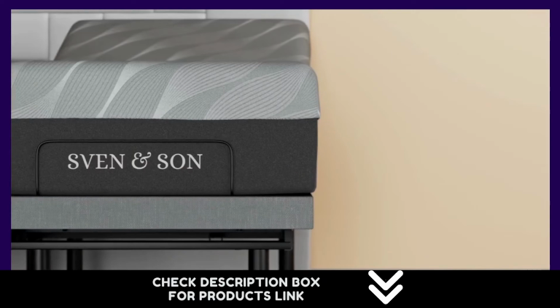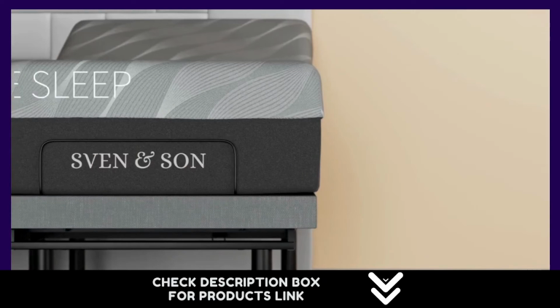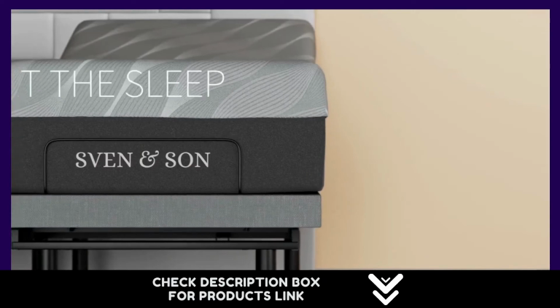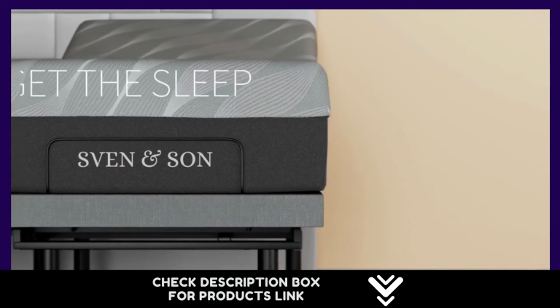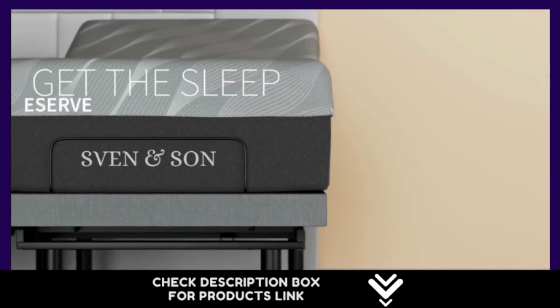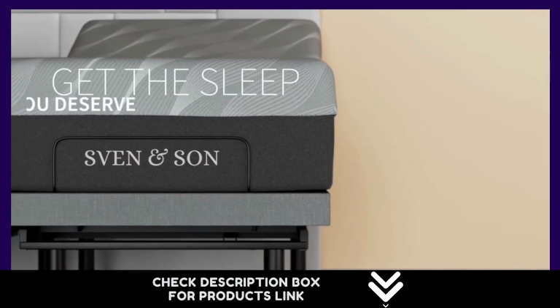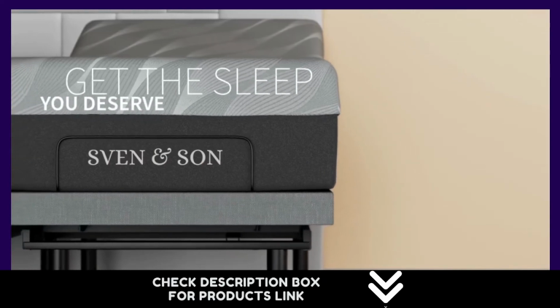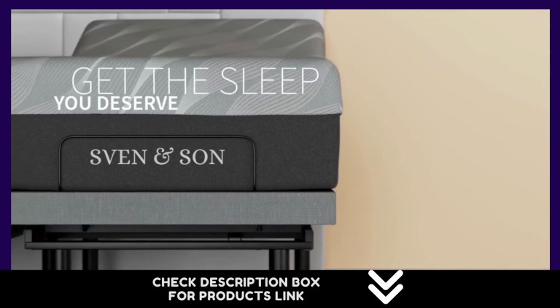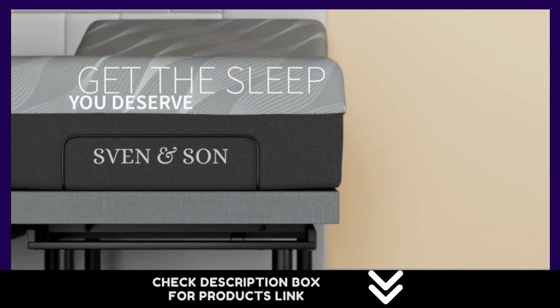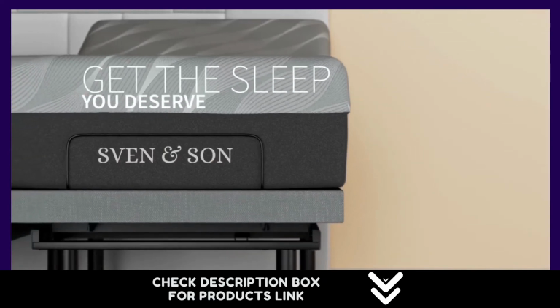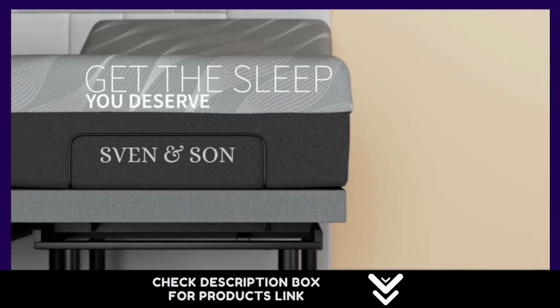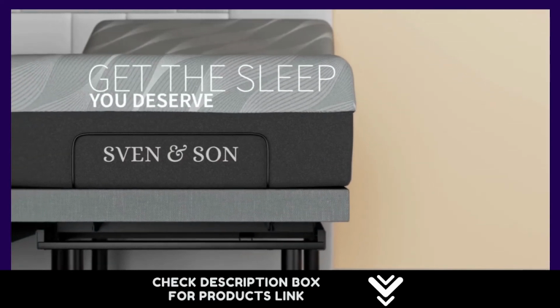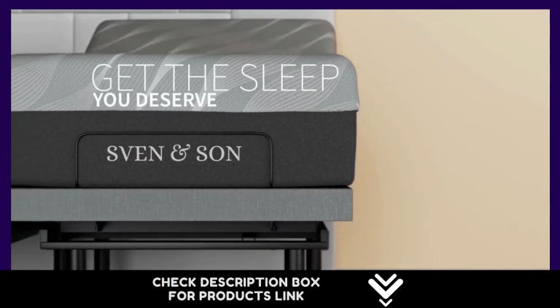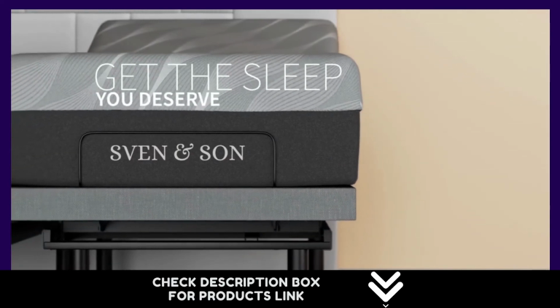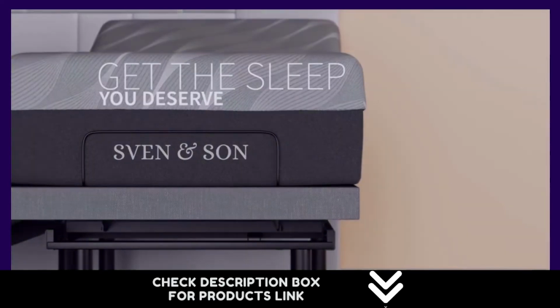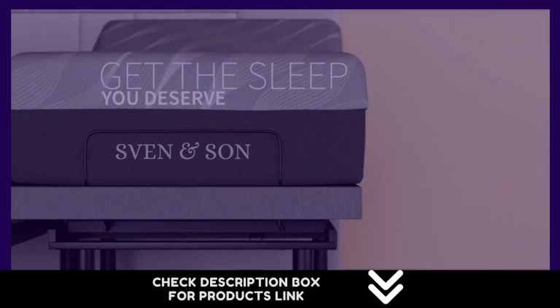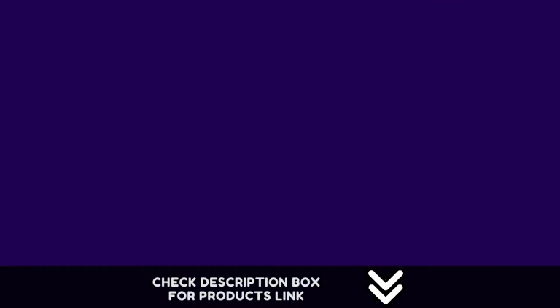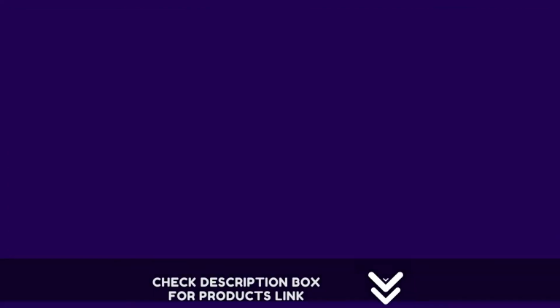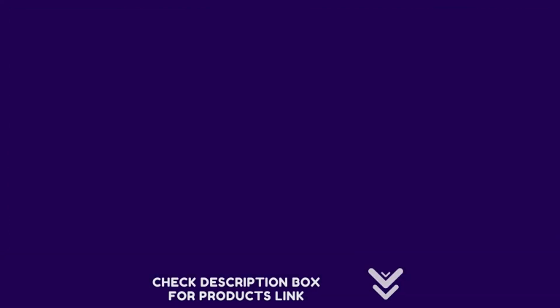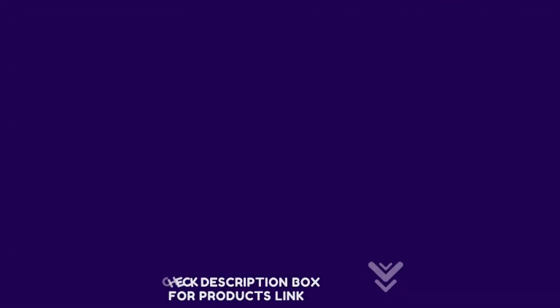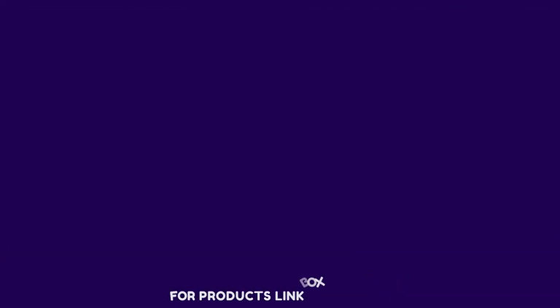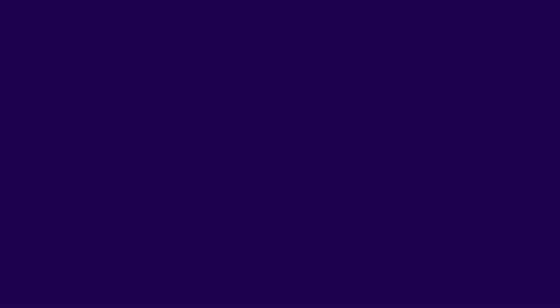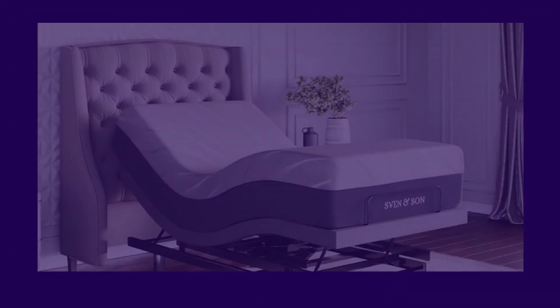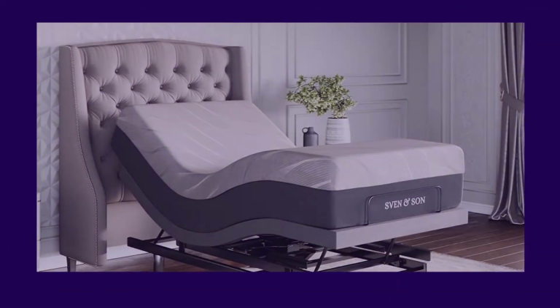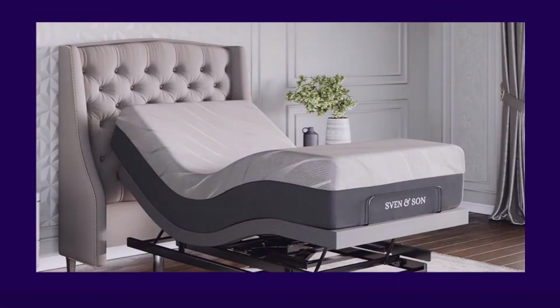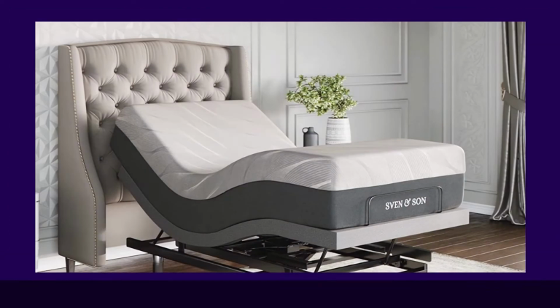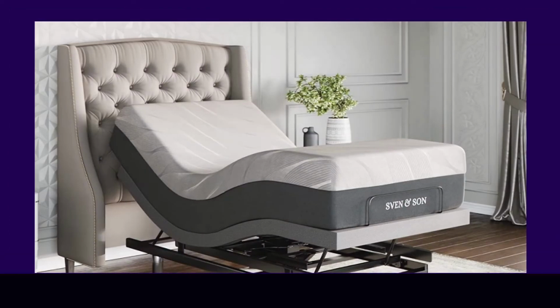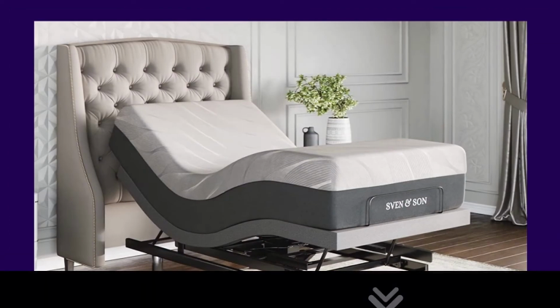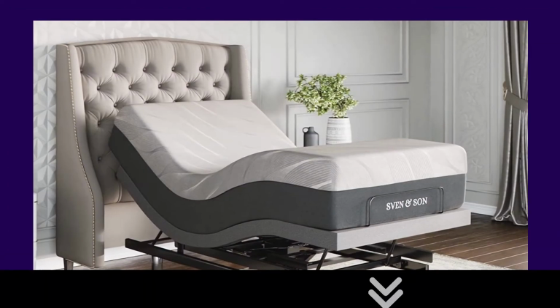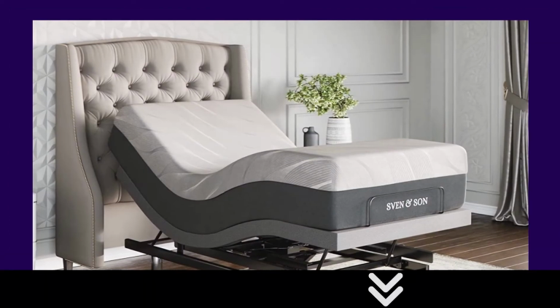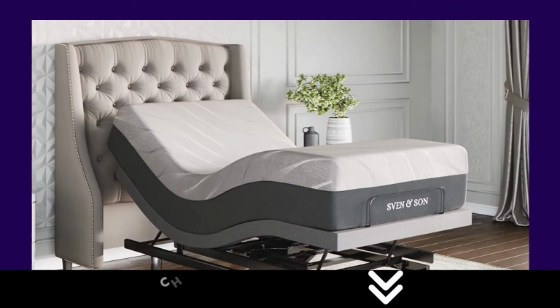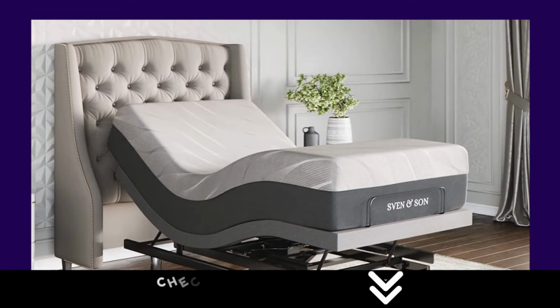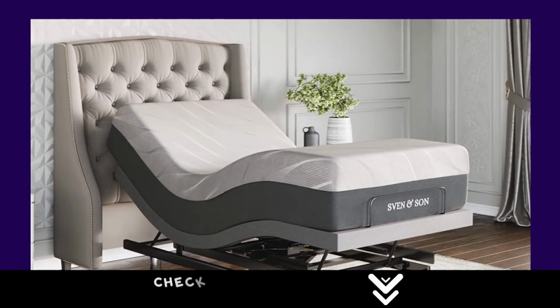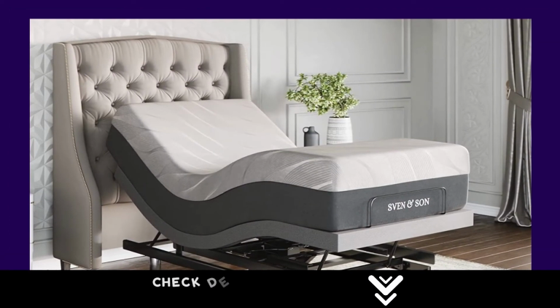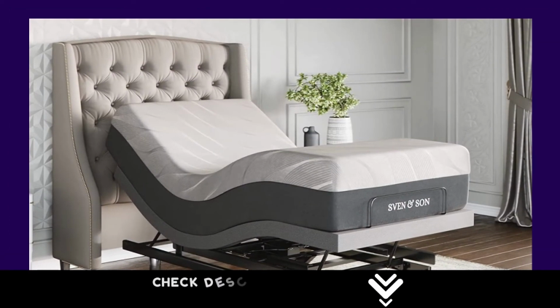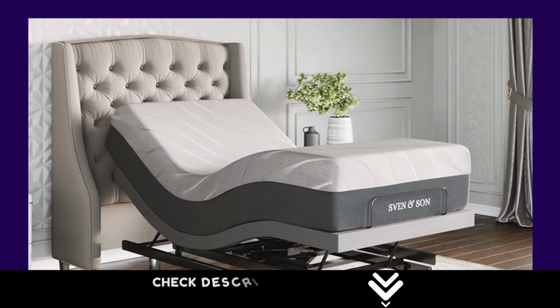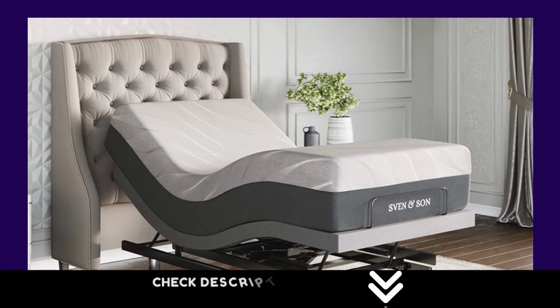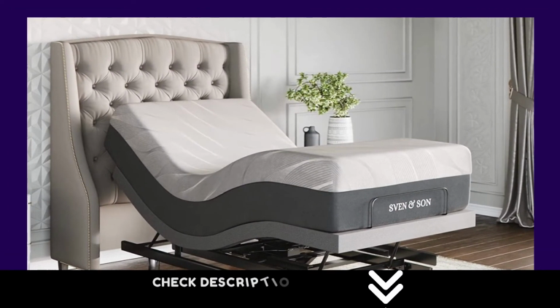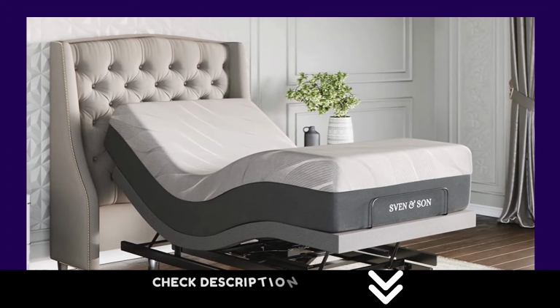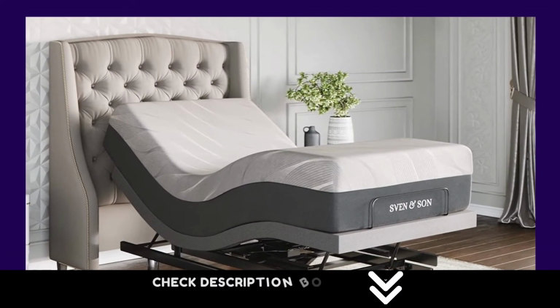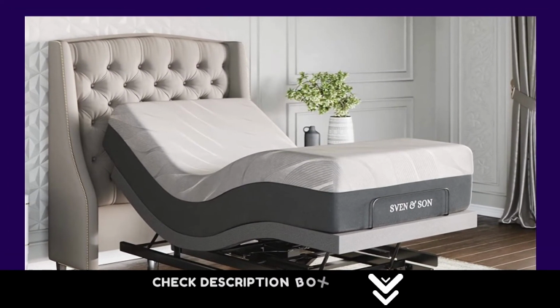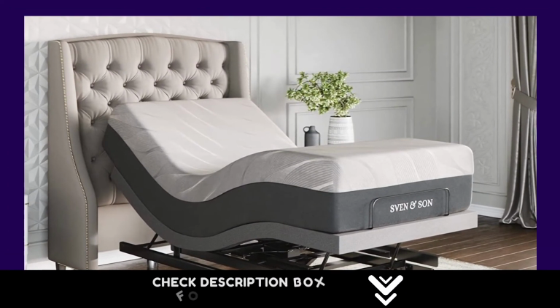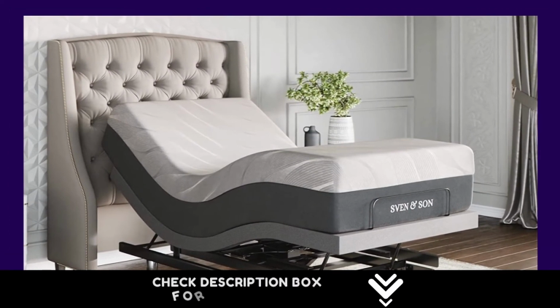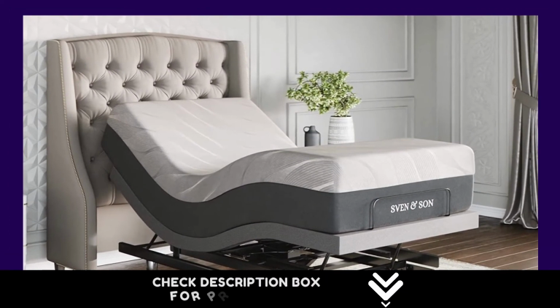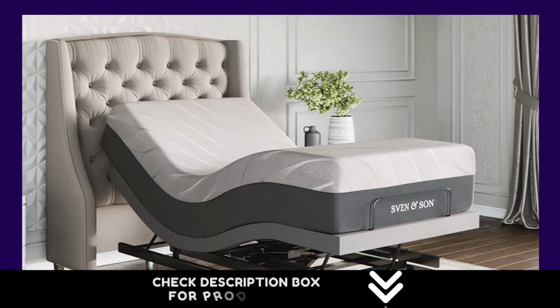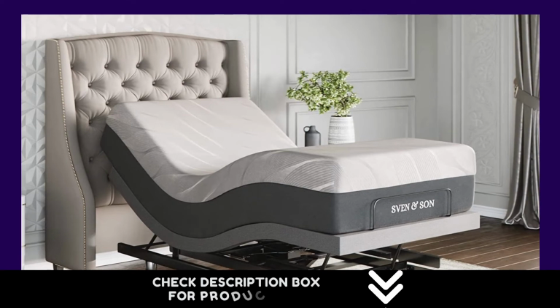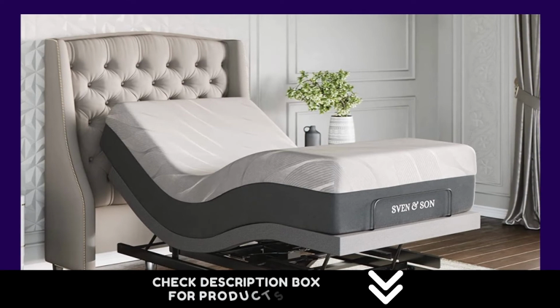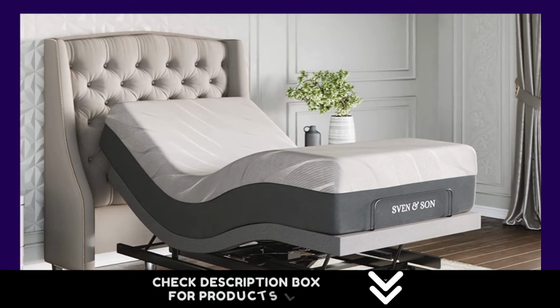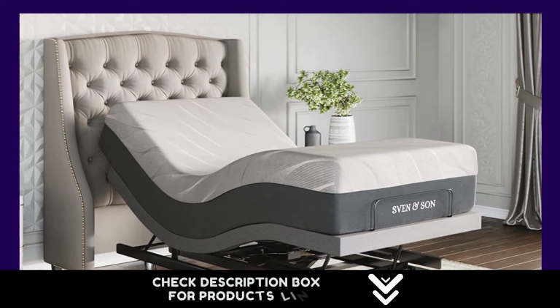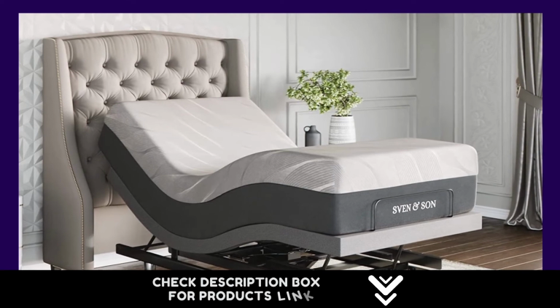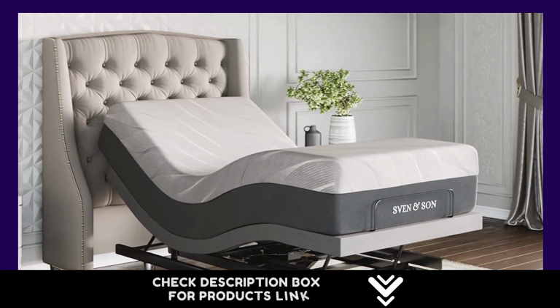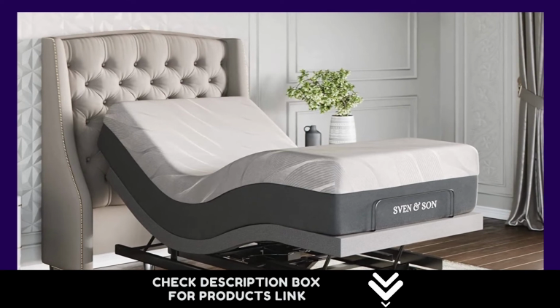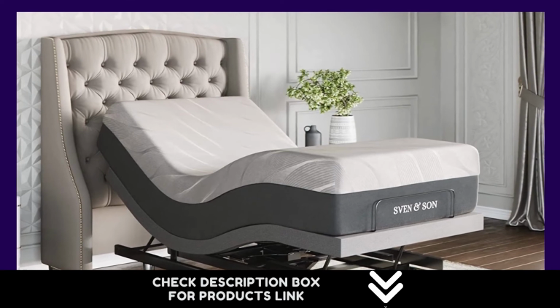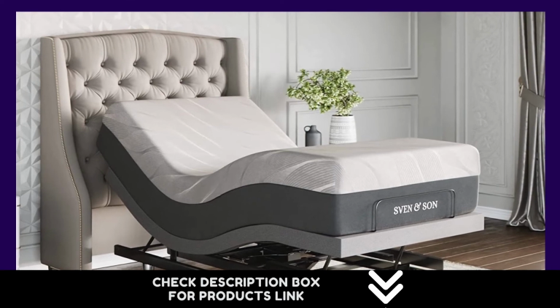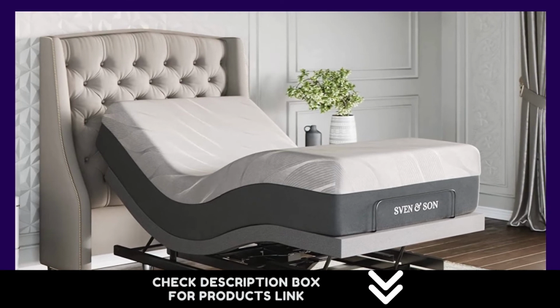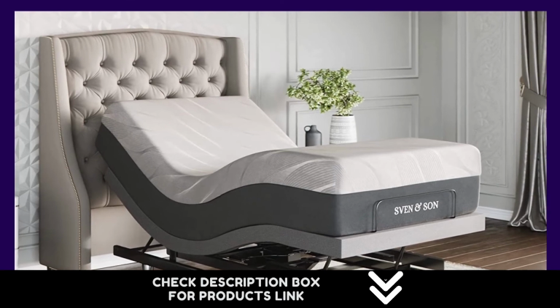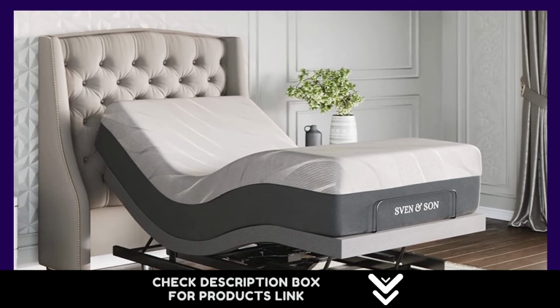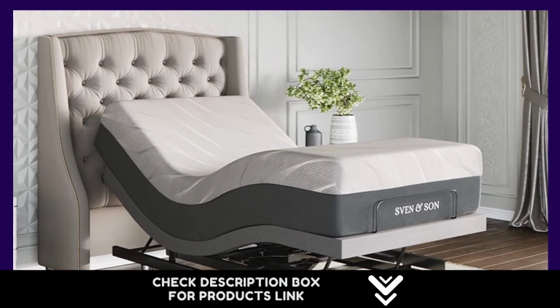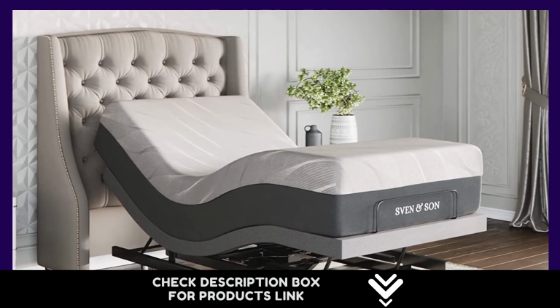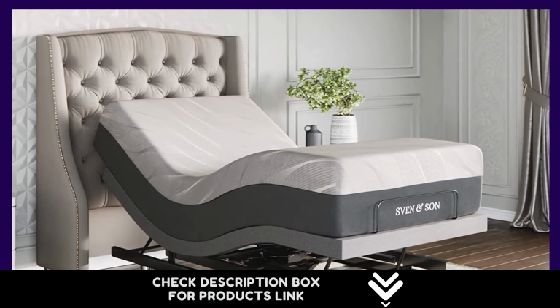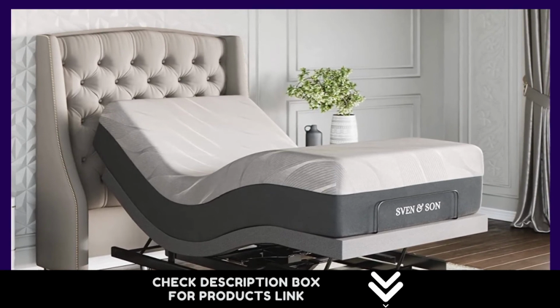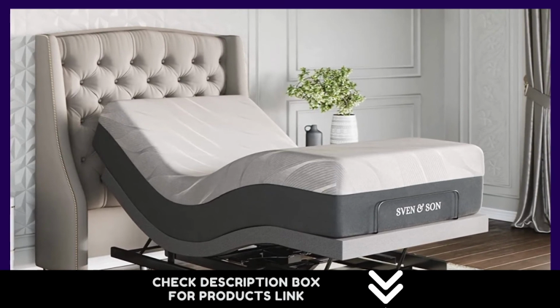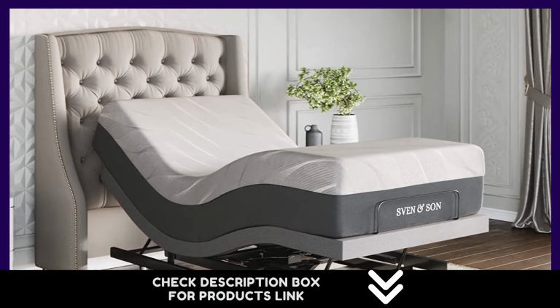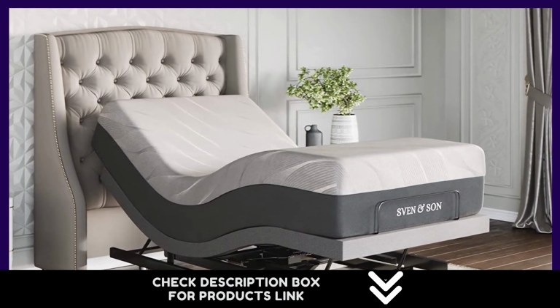Free shipping, in-home assembly available for an additional fee. CertiPUR-US certified non-toxic materials with a 10-year warranty.